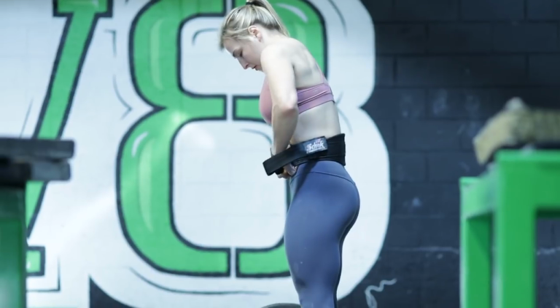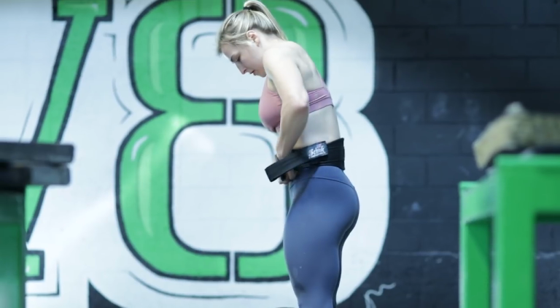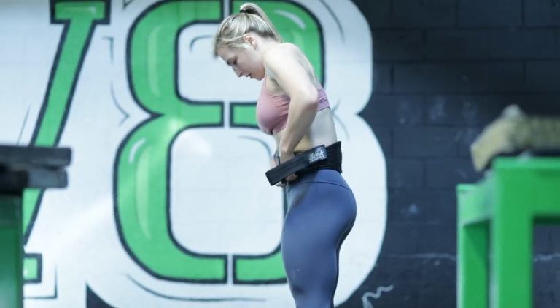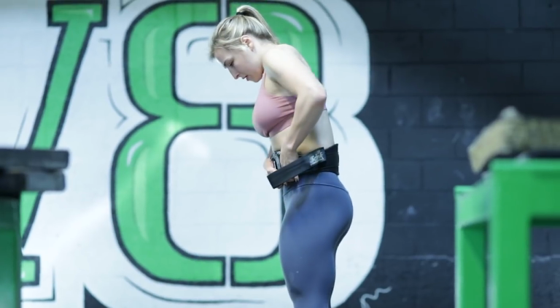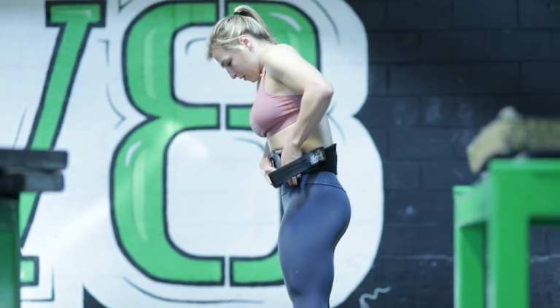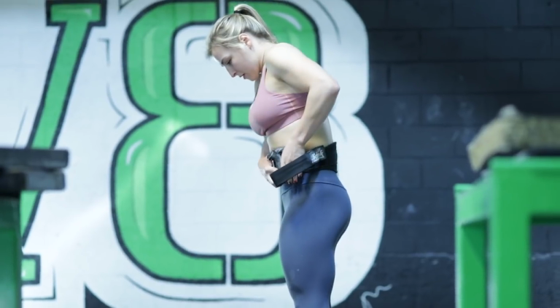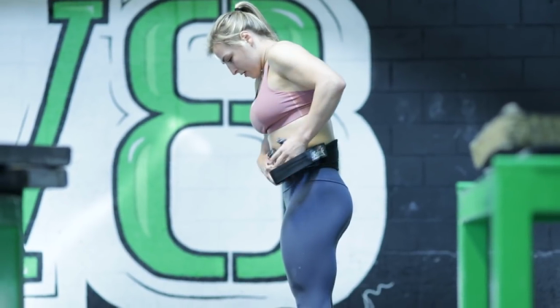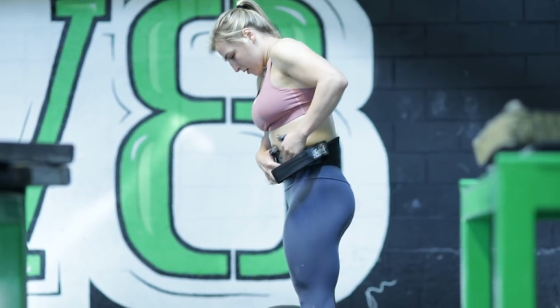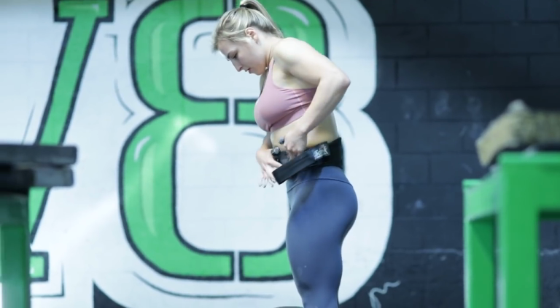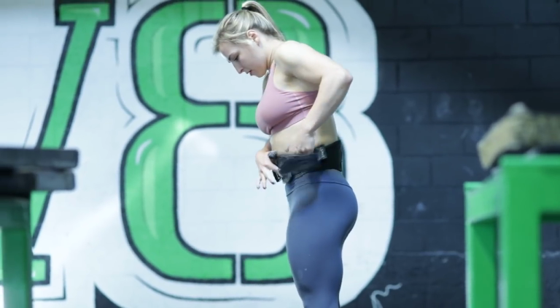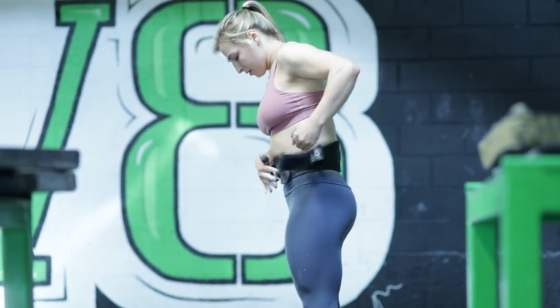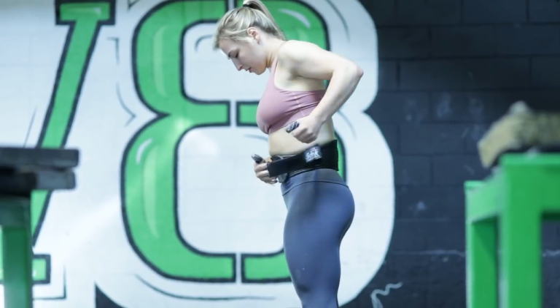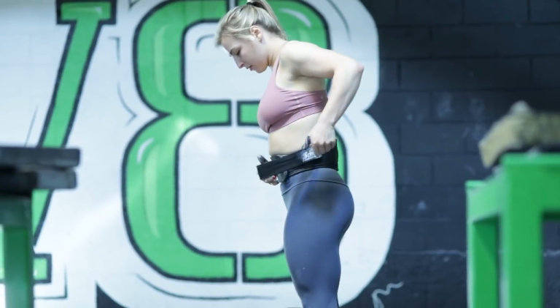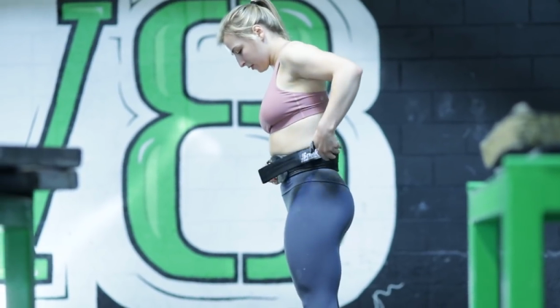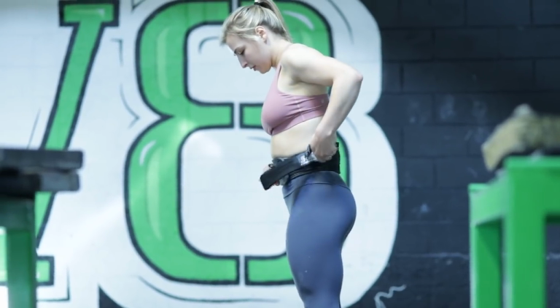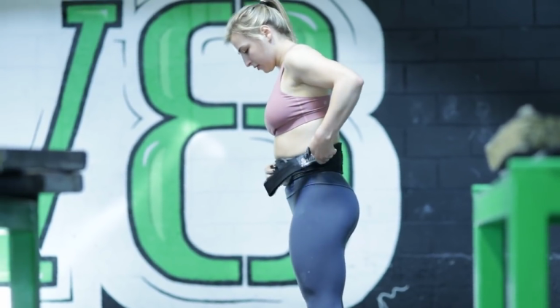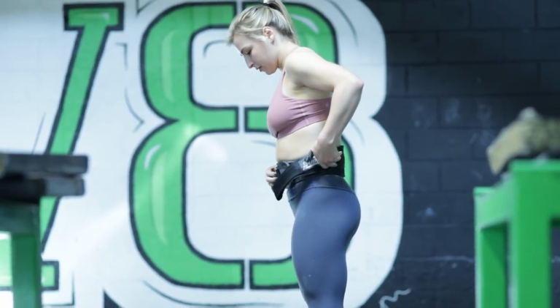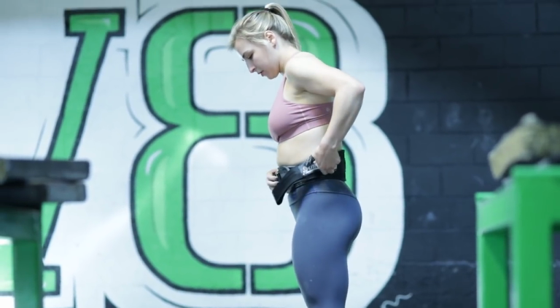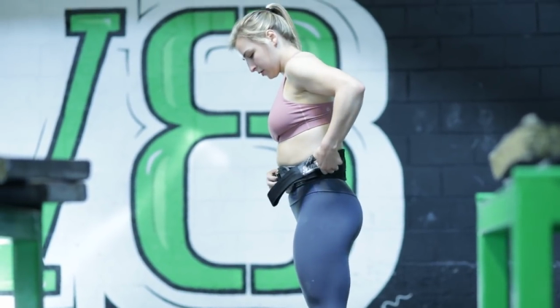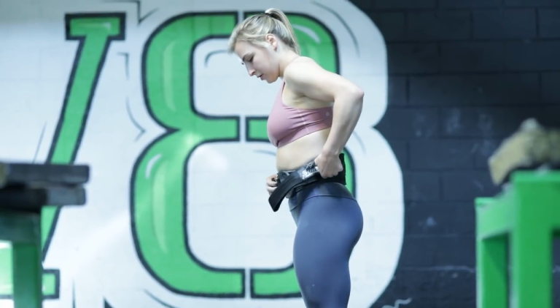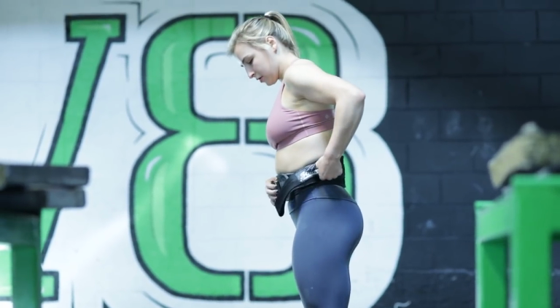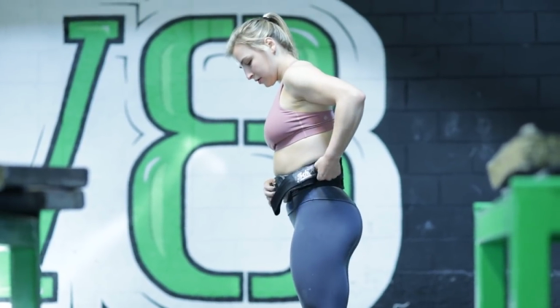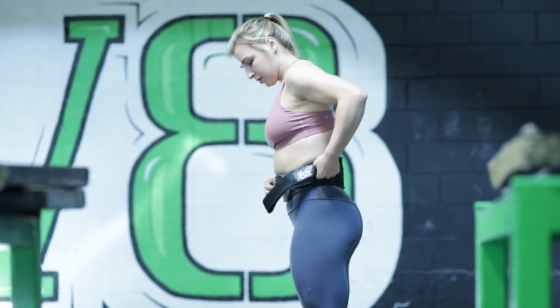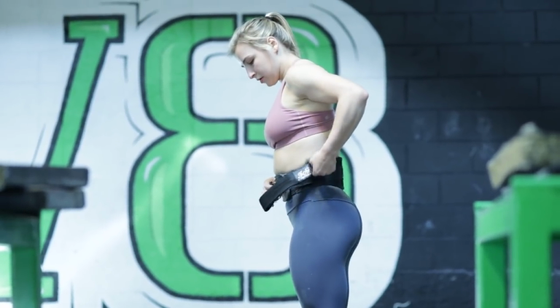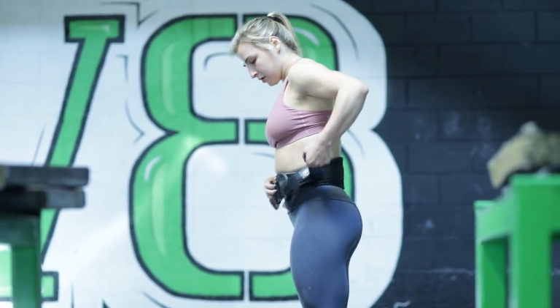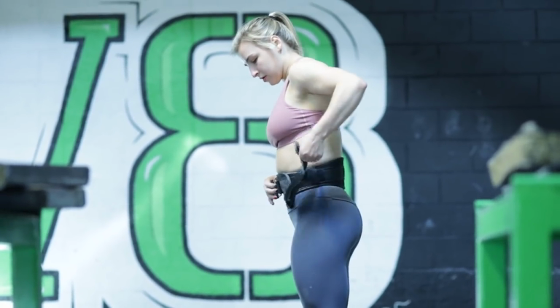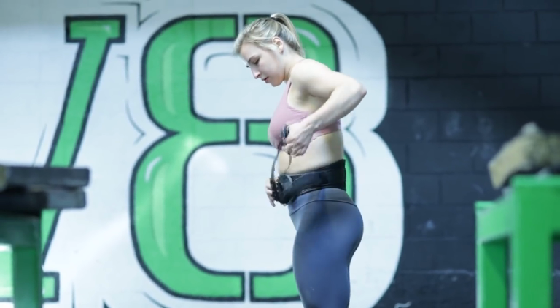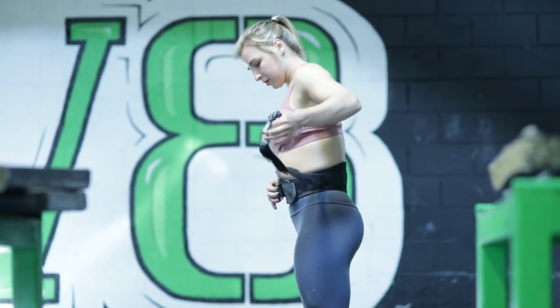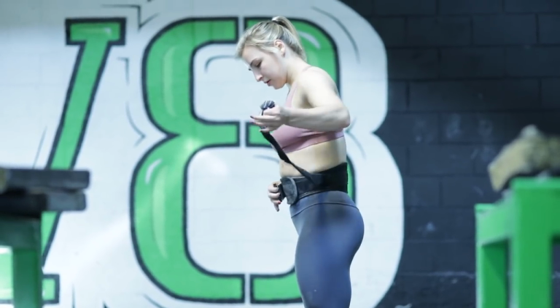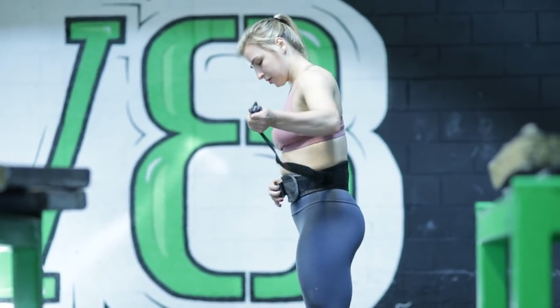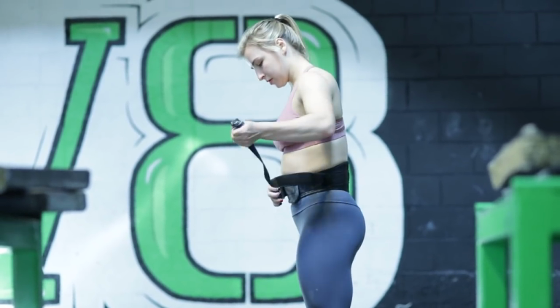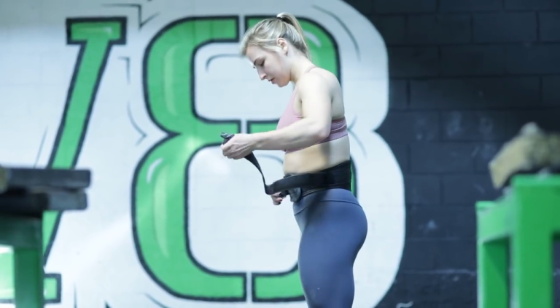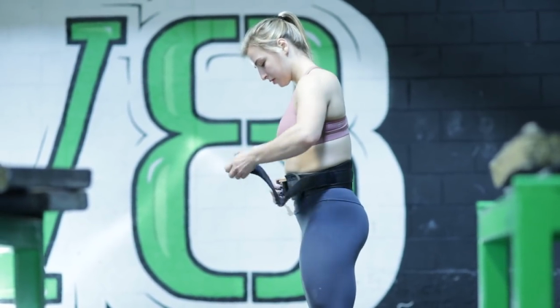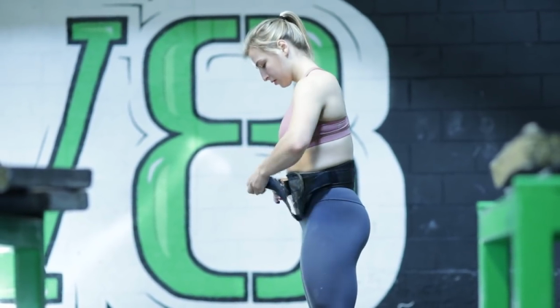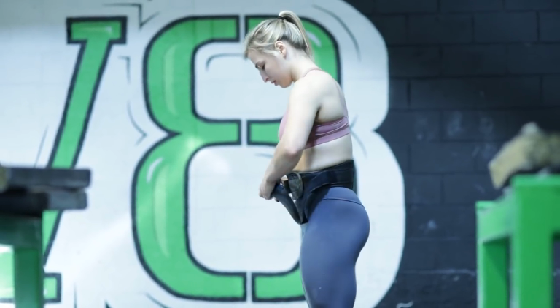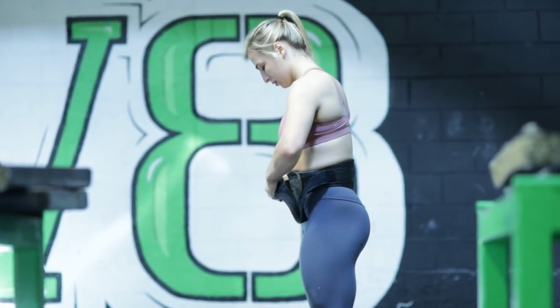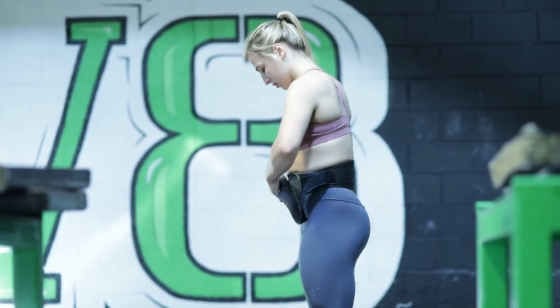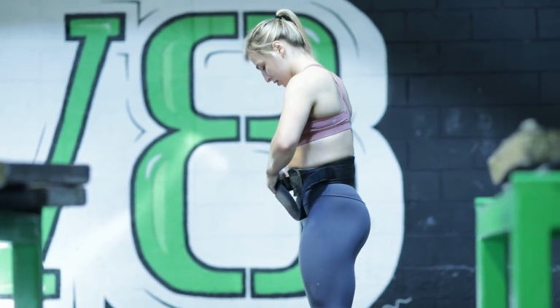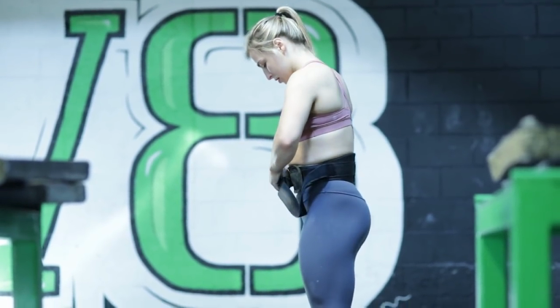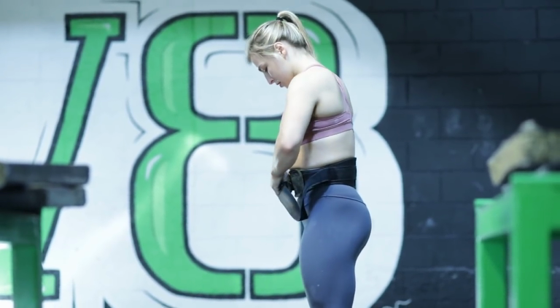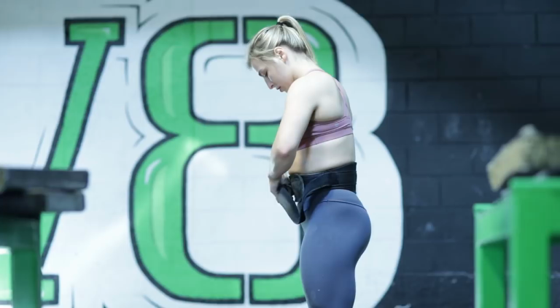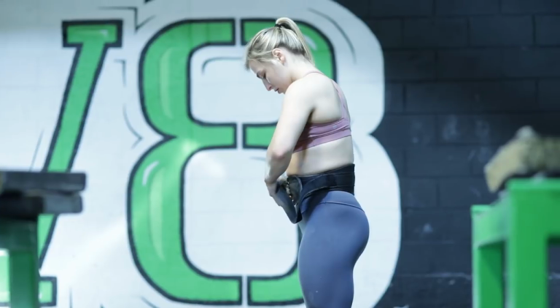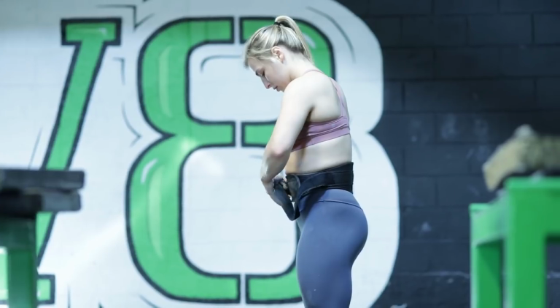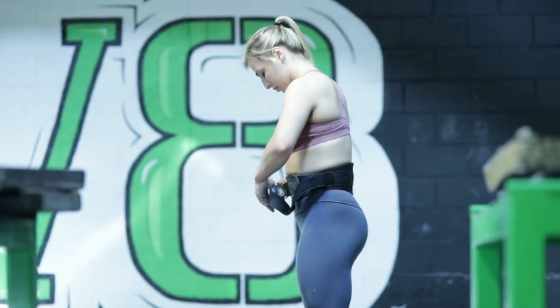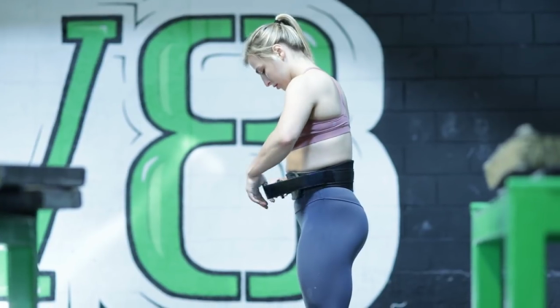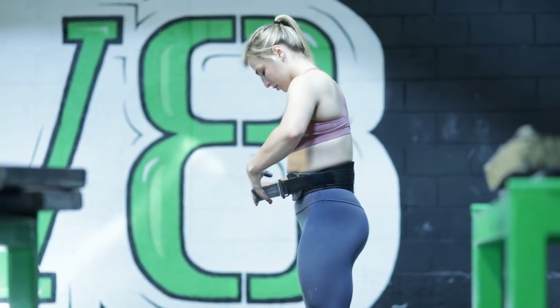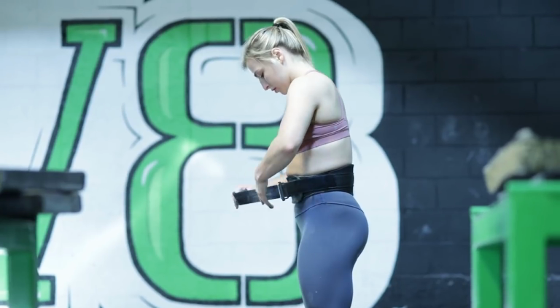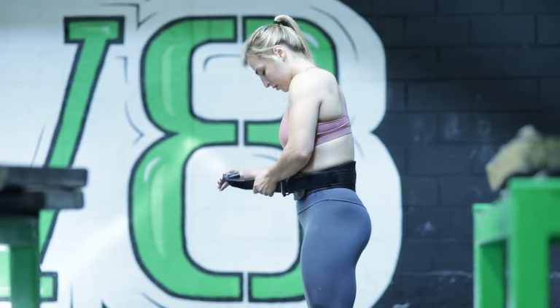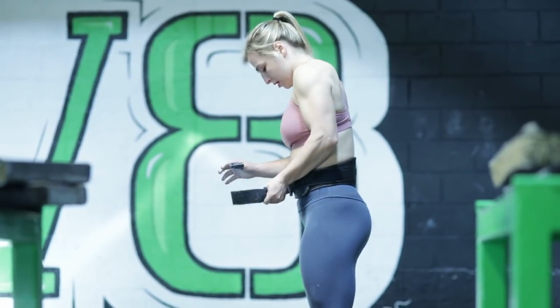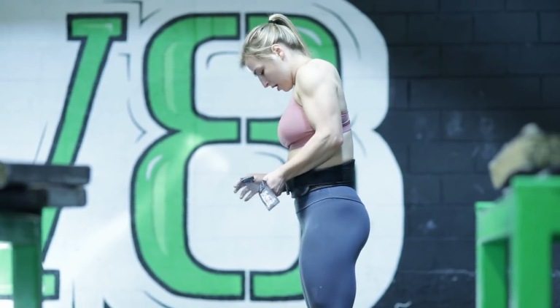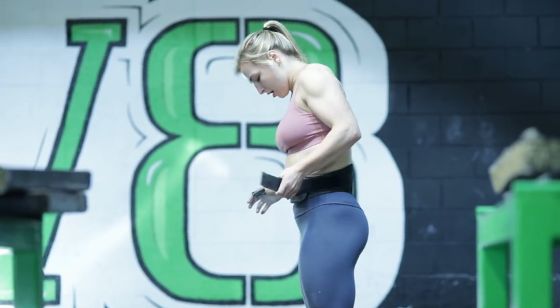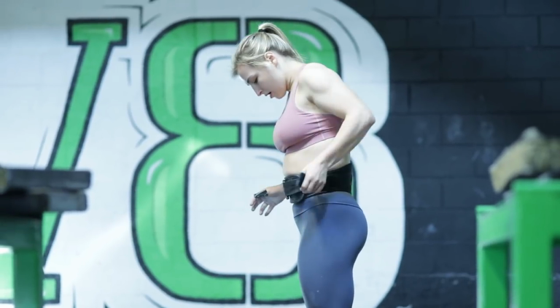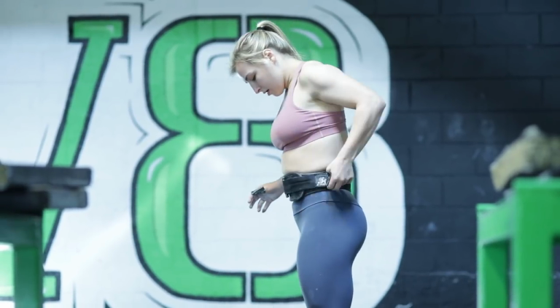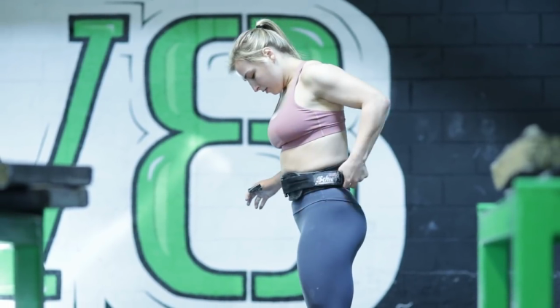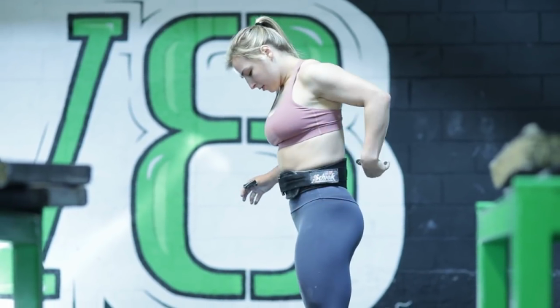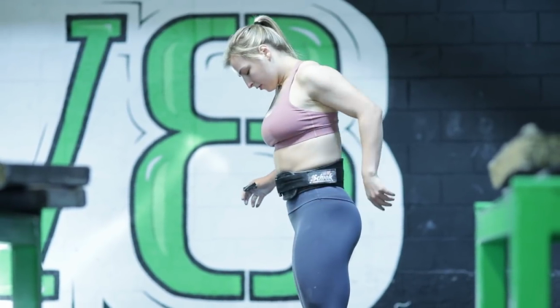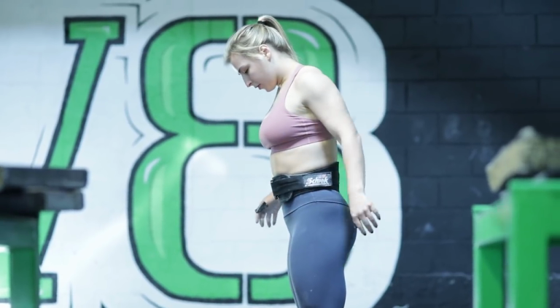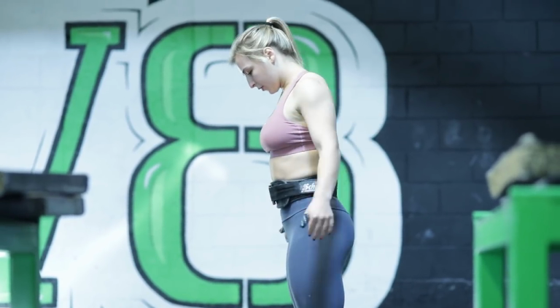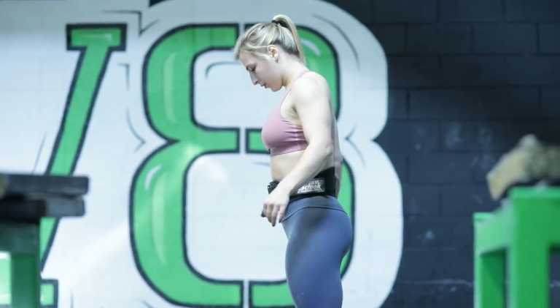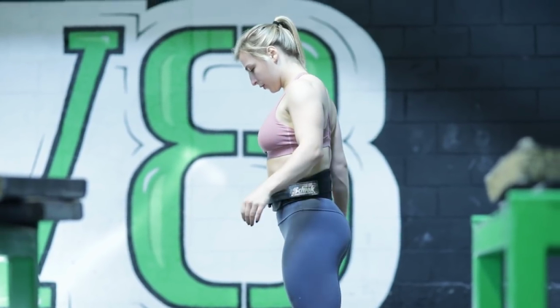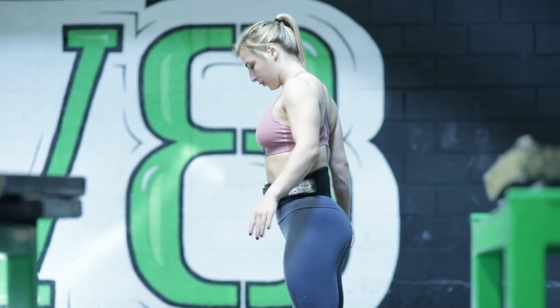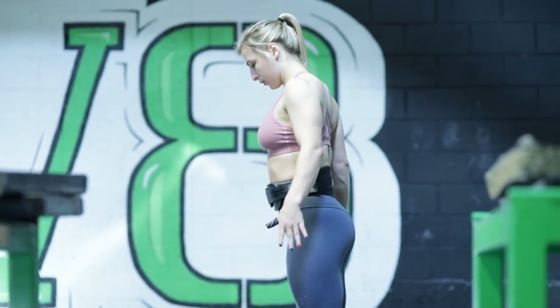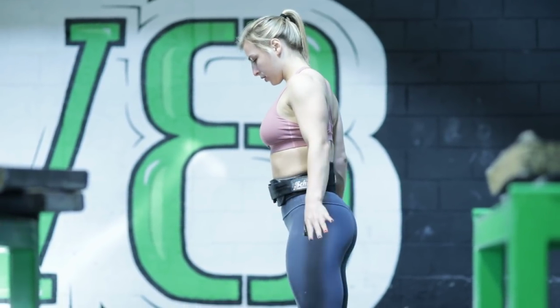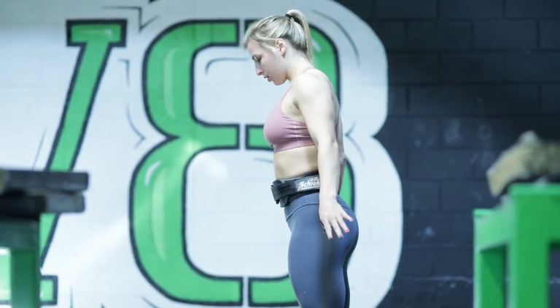My name's Kate Viber, I'm 19 years old. I used to be a 63 kilogram weightlifter, but now I'm a 69 kilogram lifter.